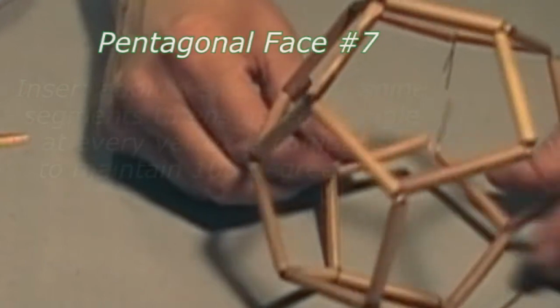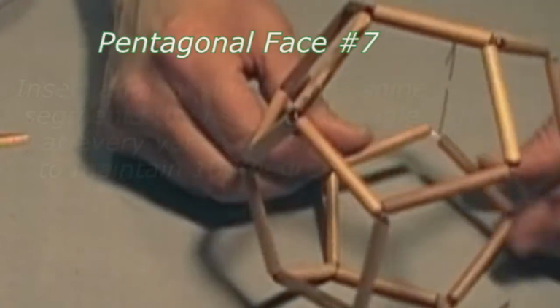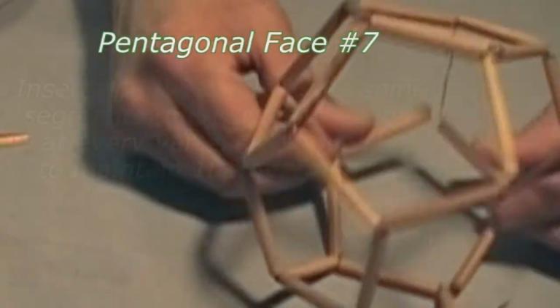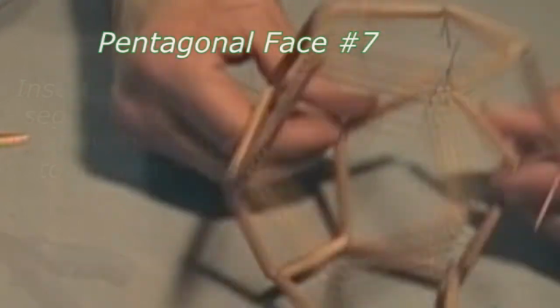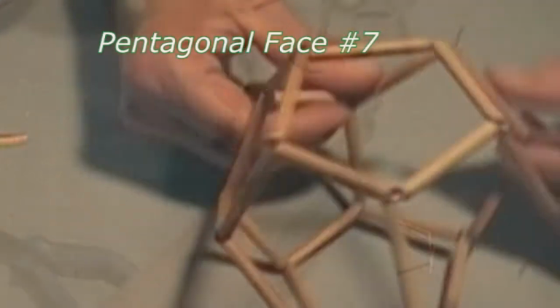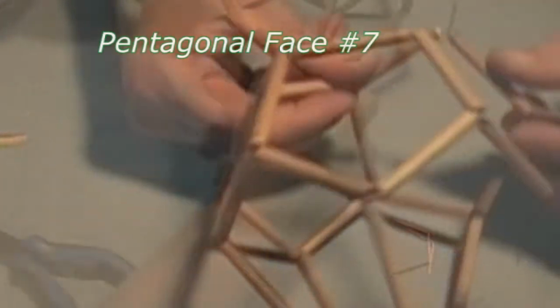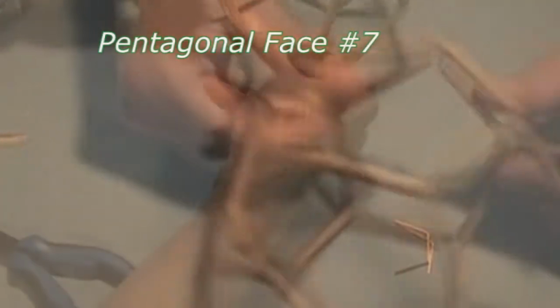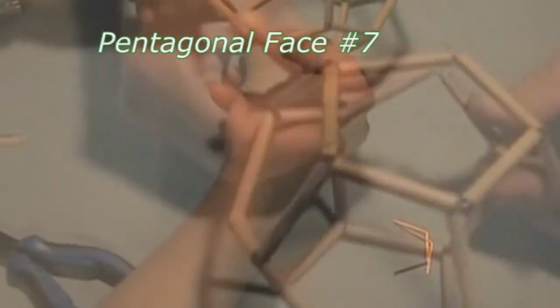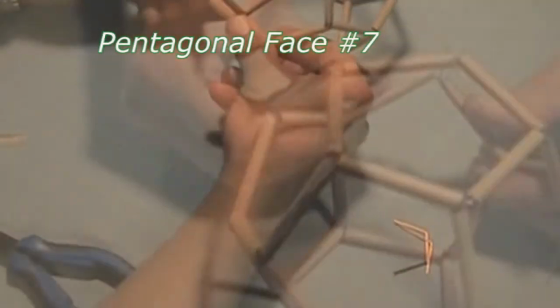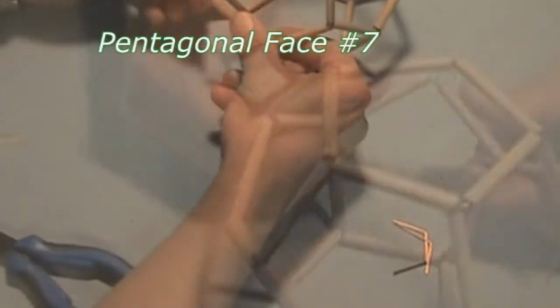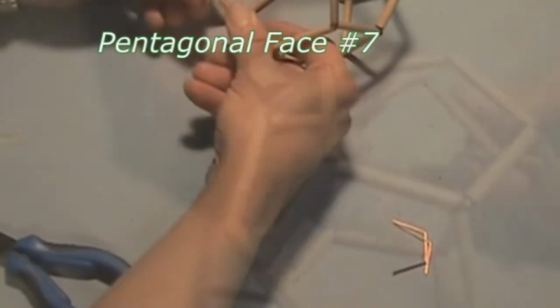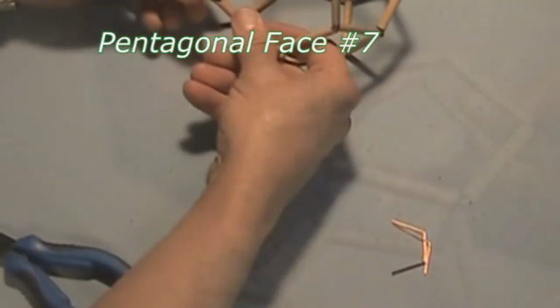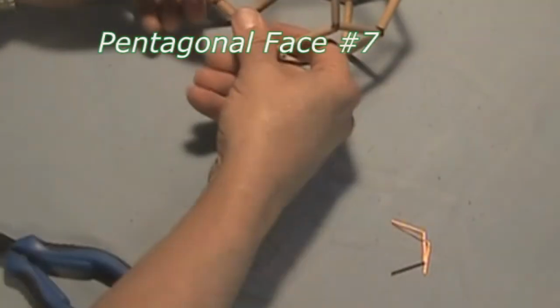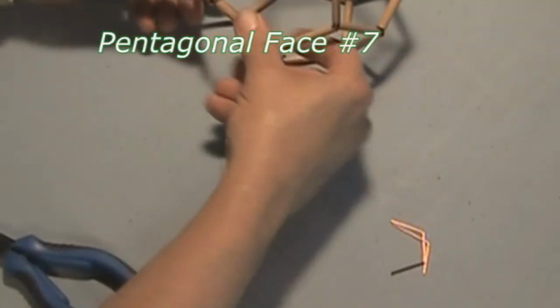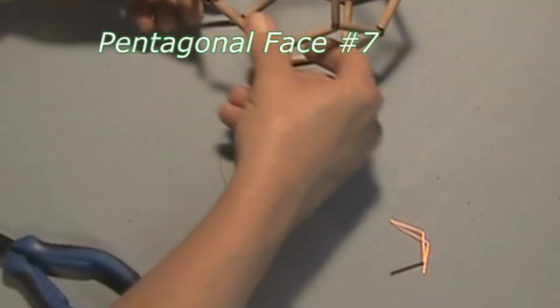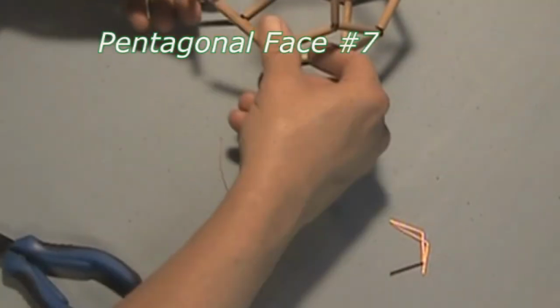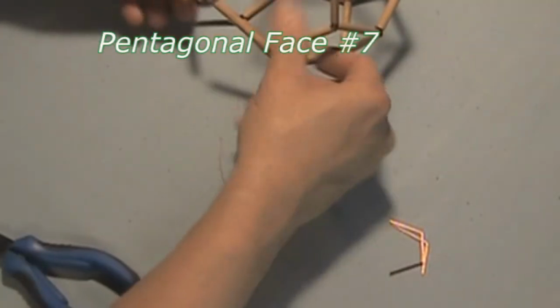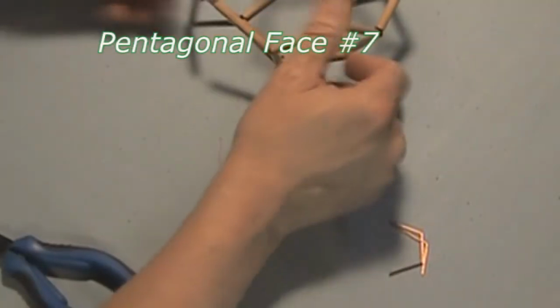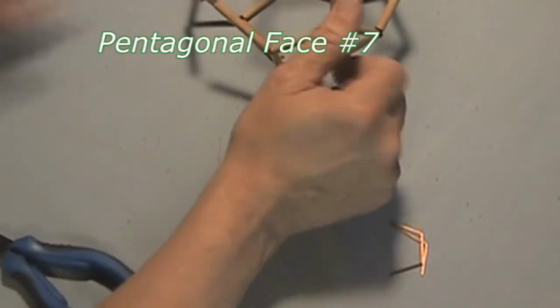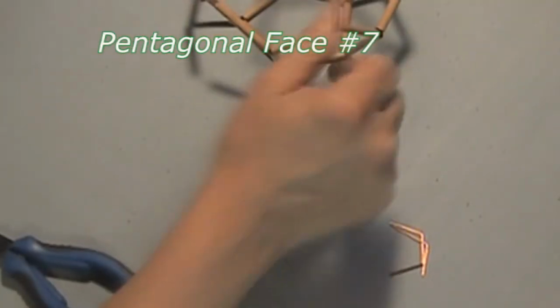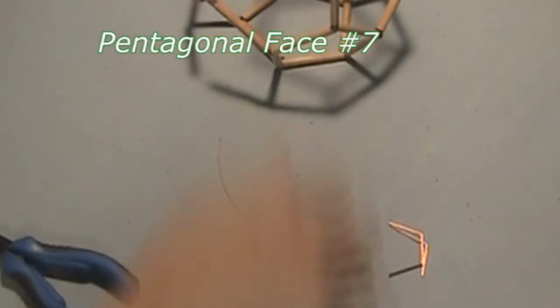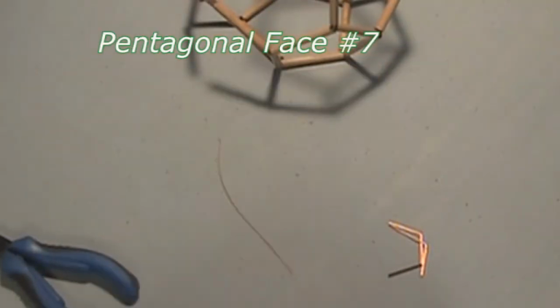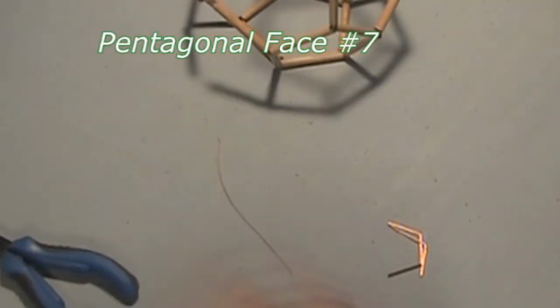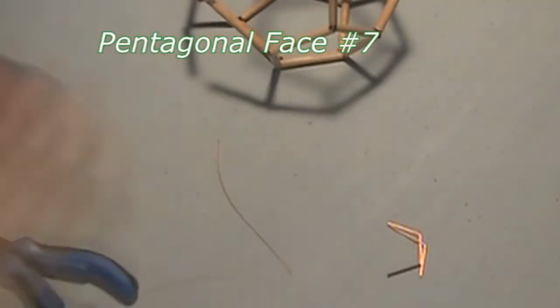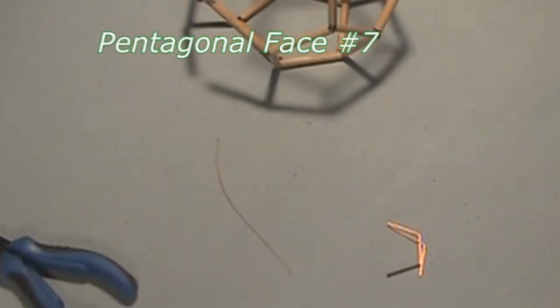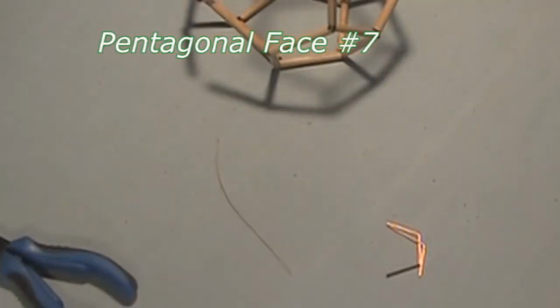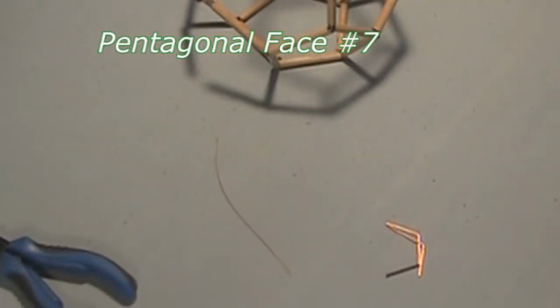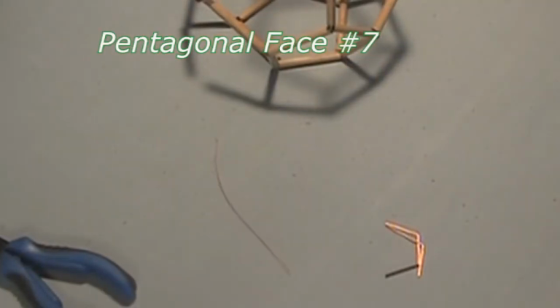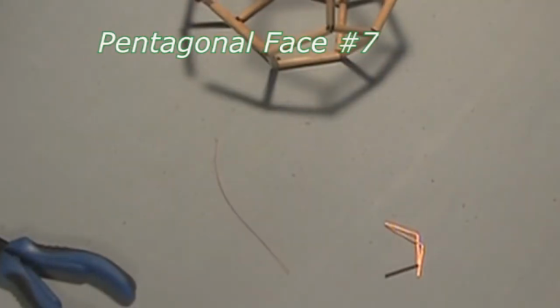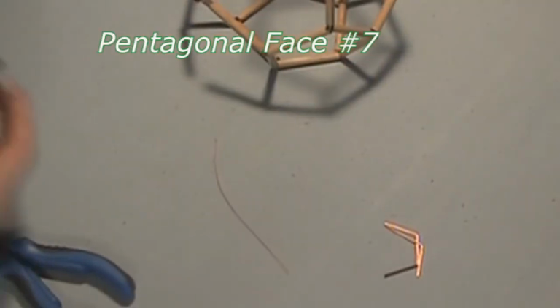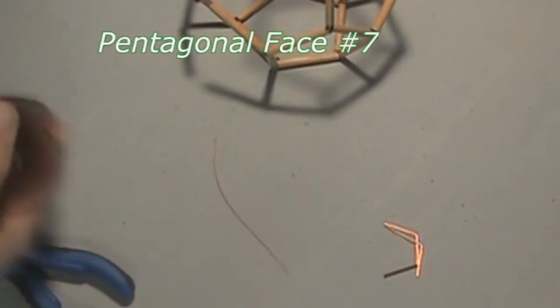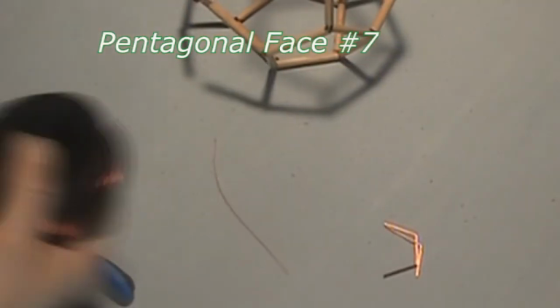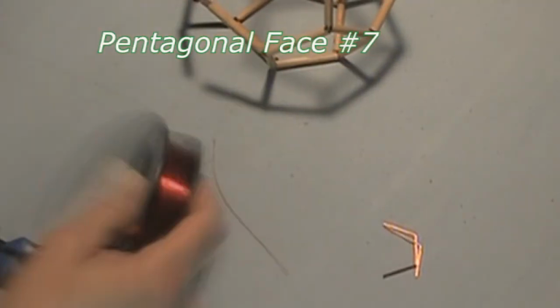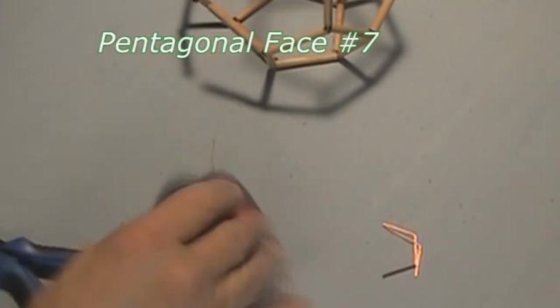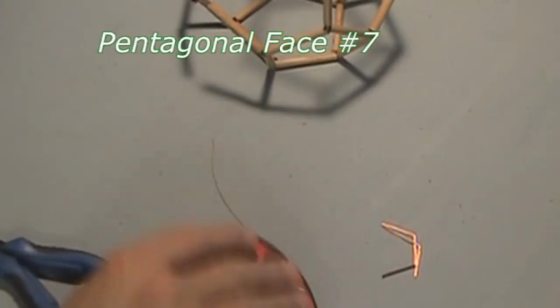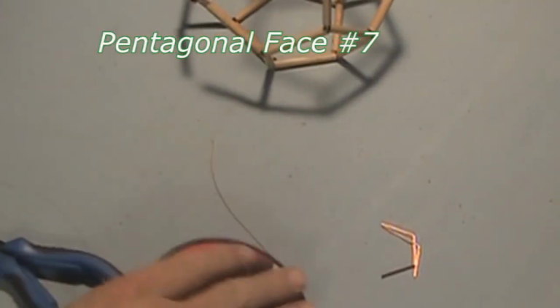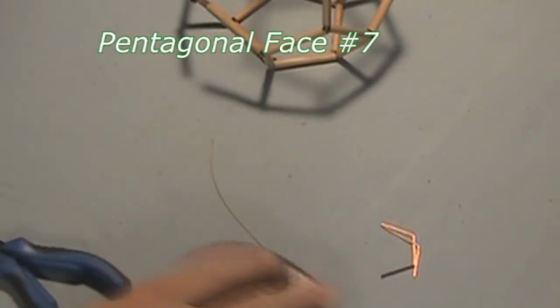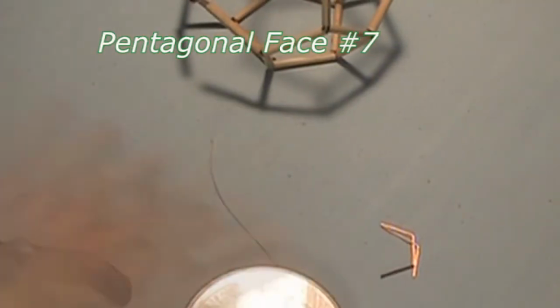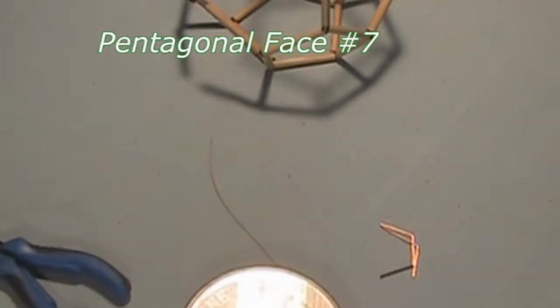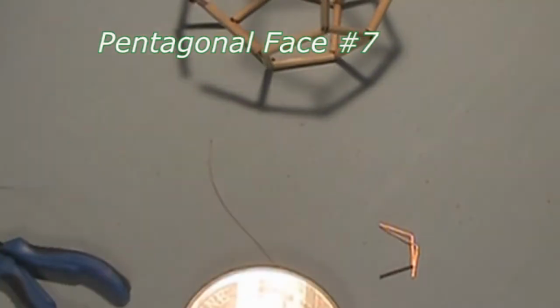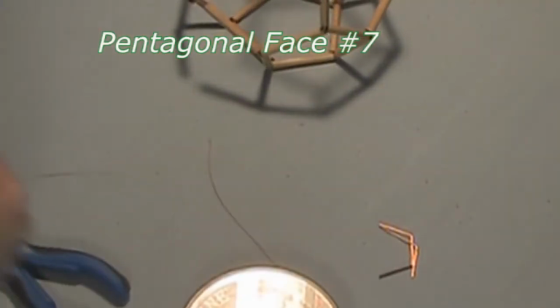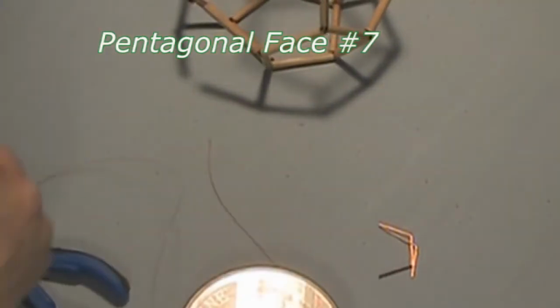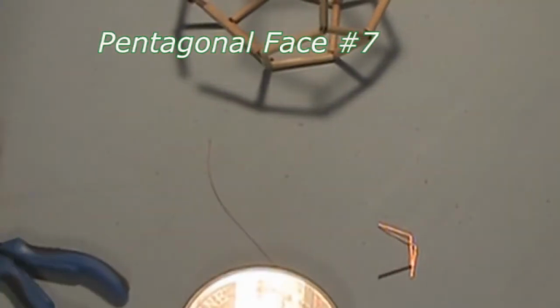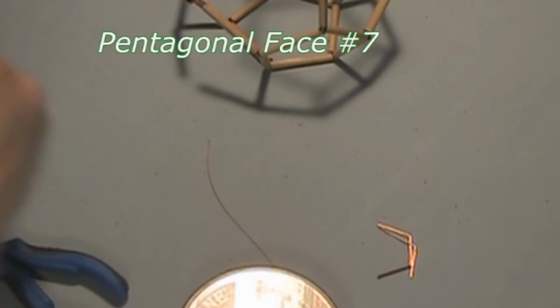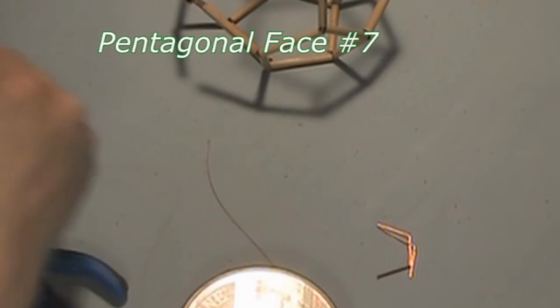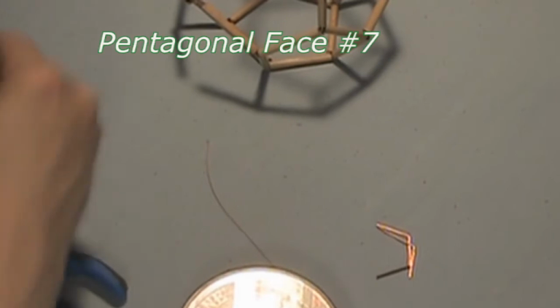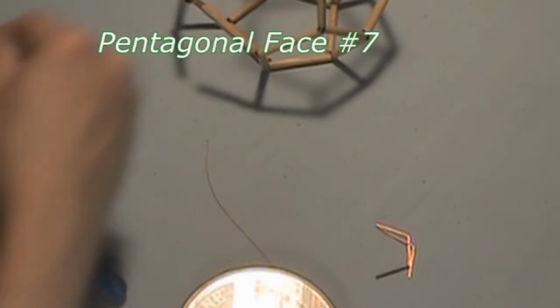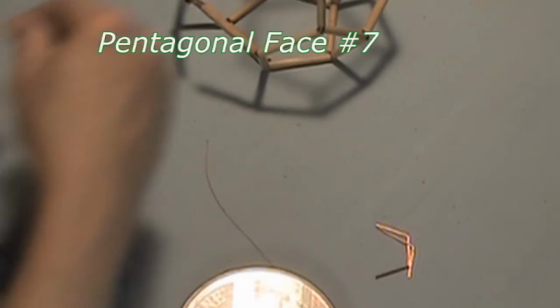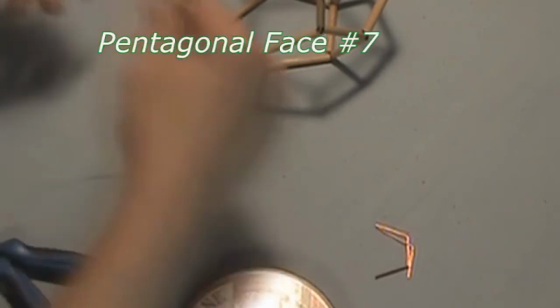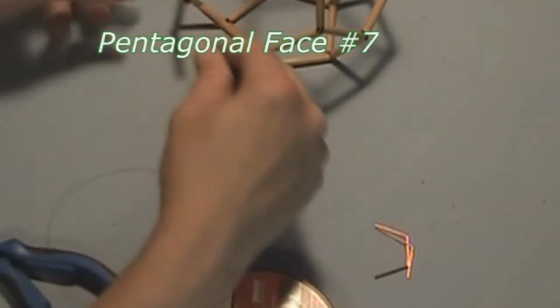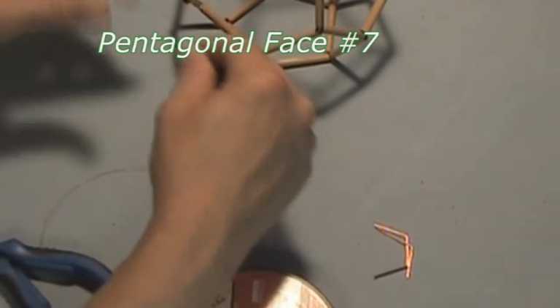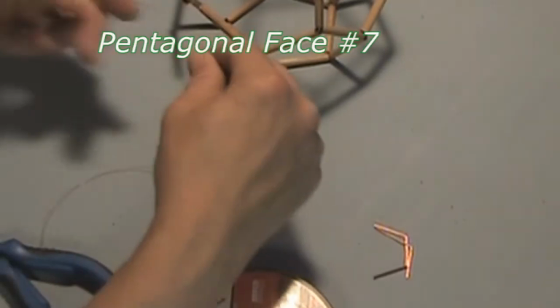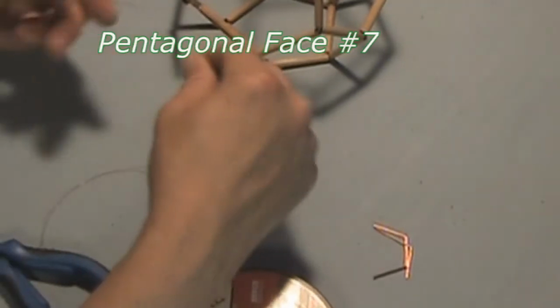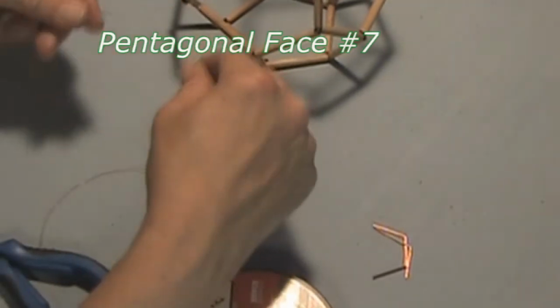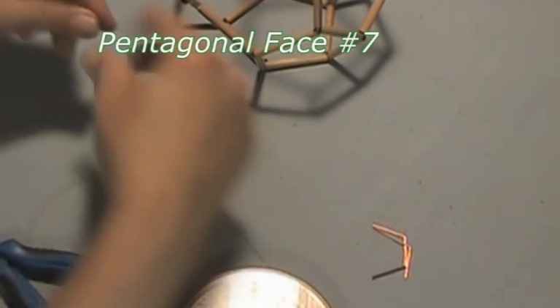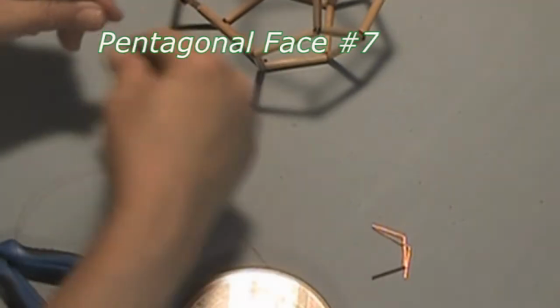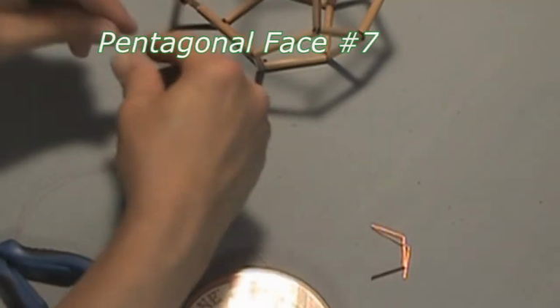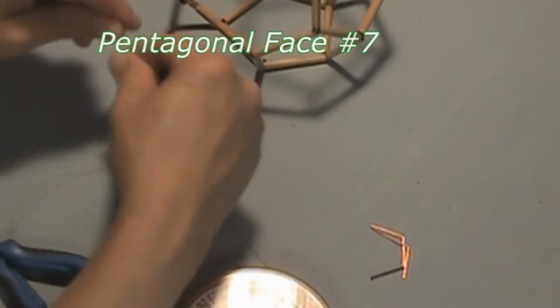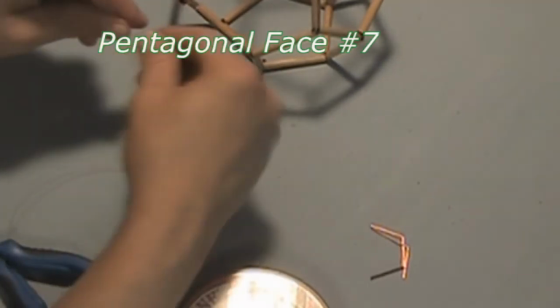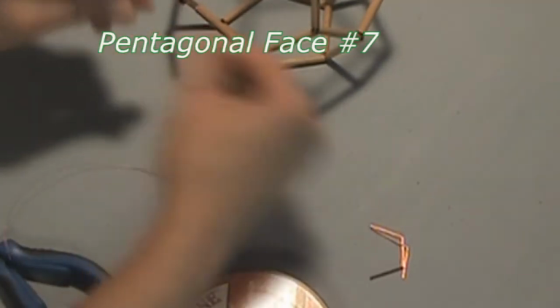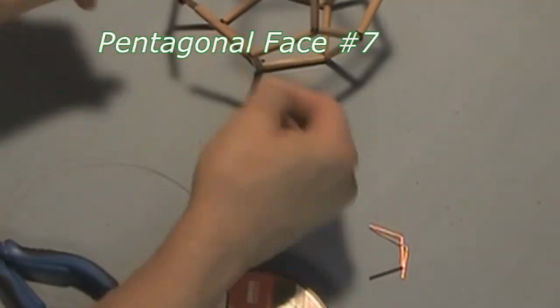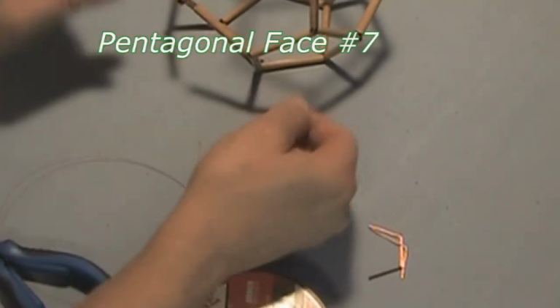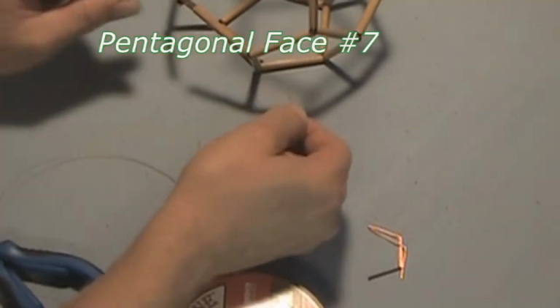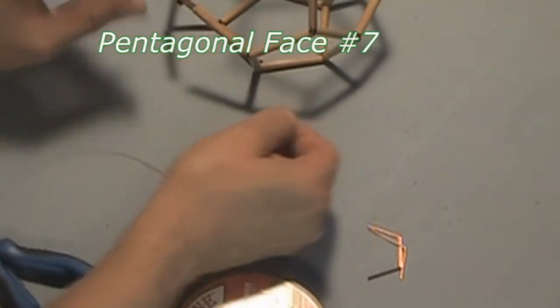Now we must thread each edge of this face with our monofilament cord. Here is one edge.